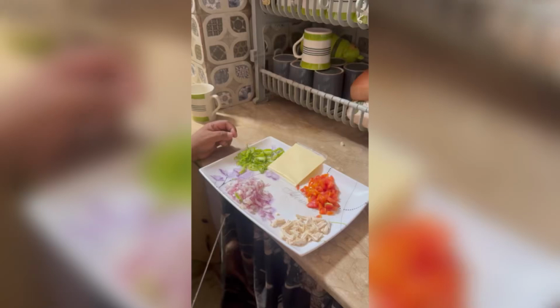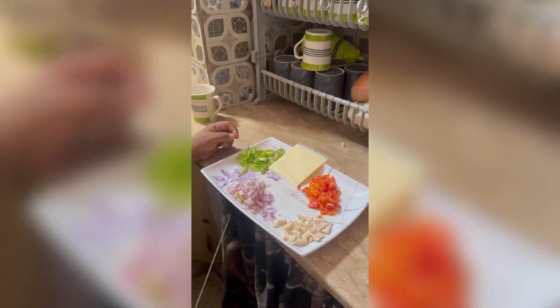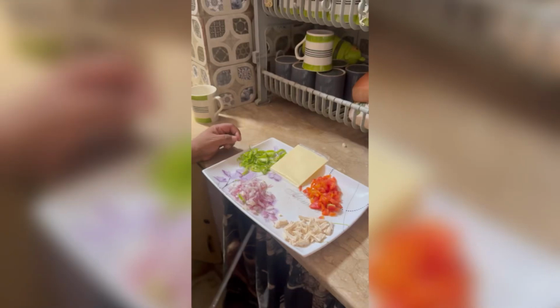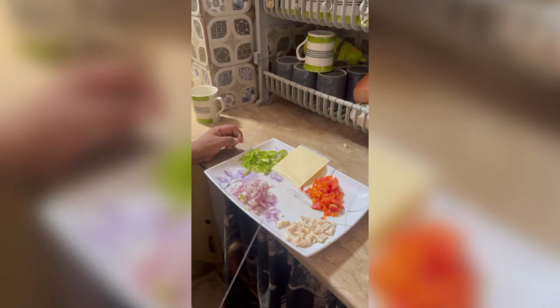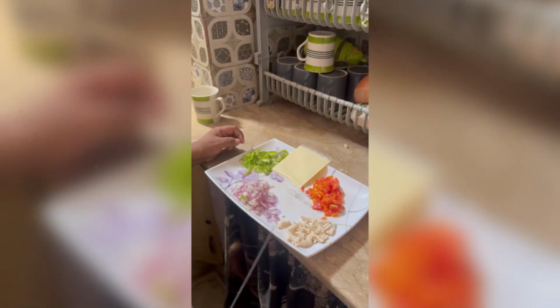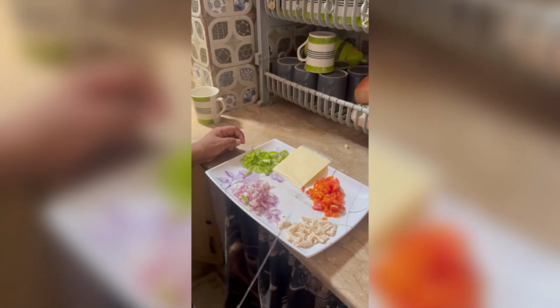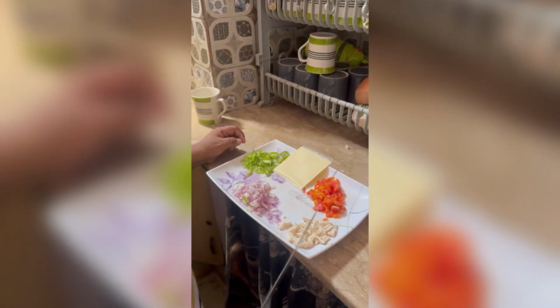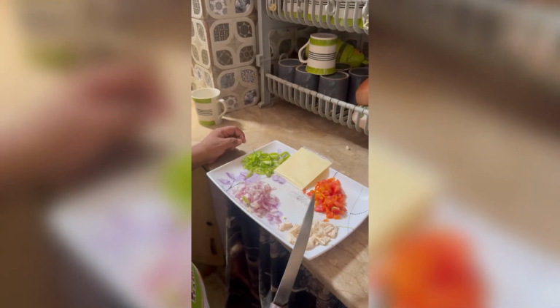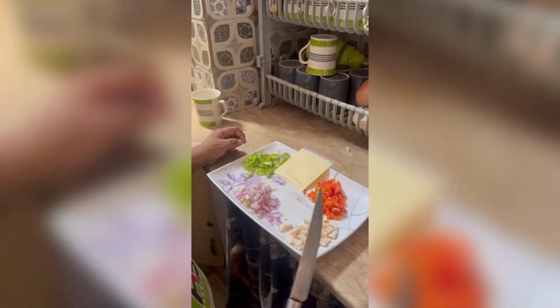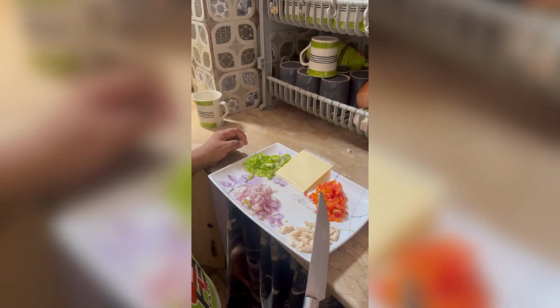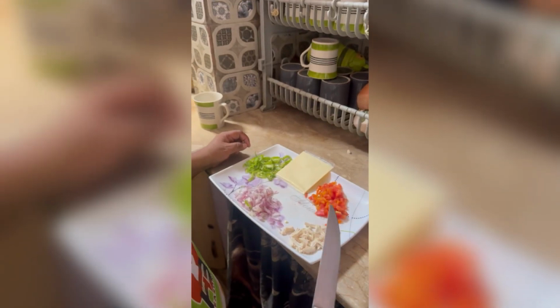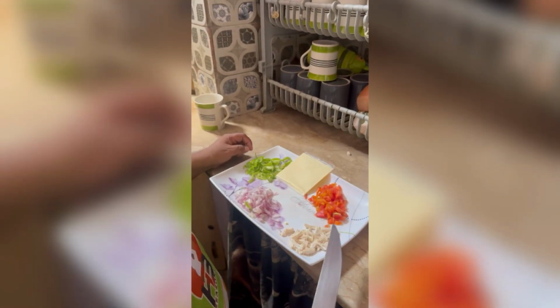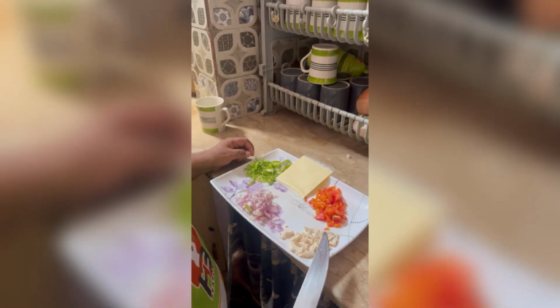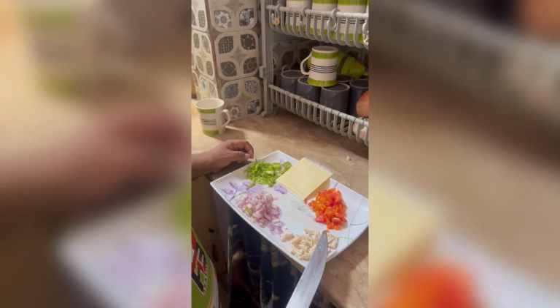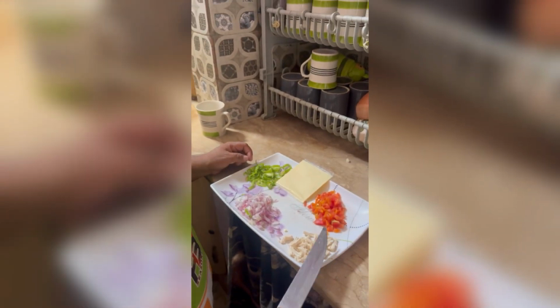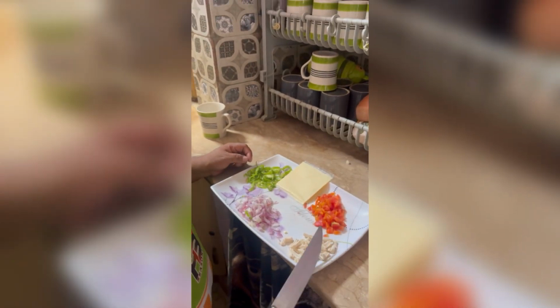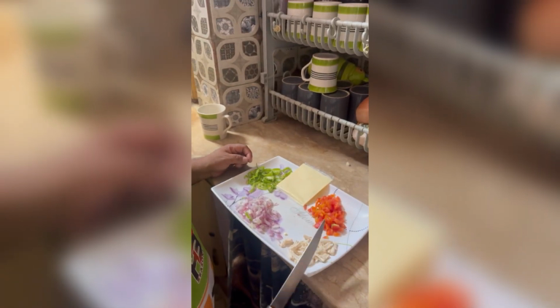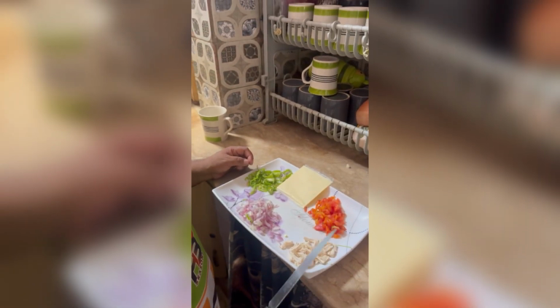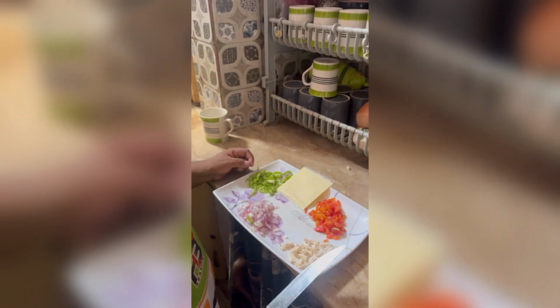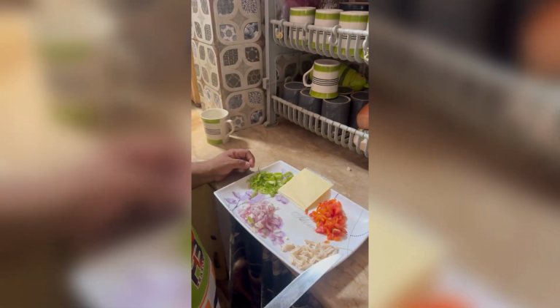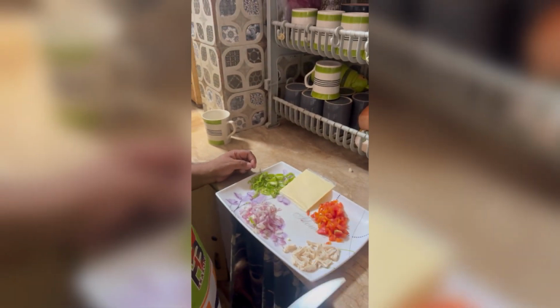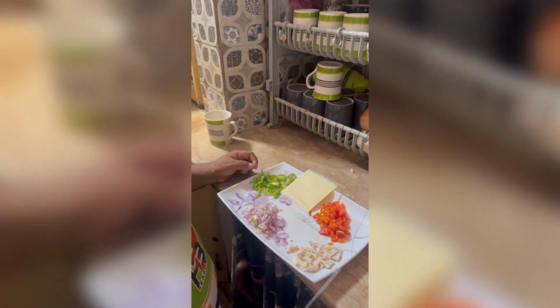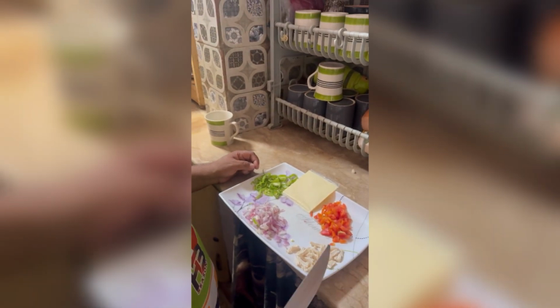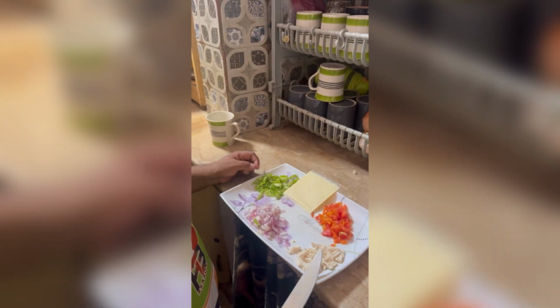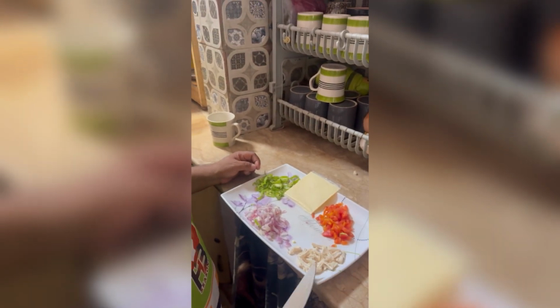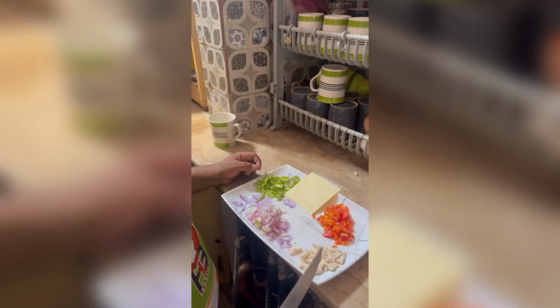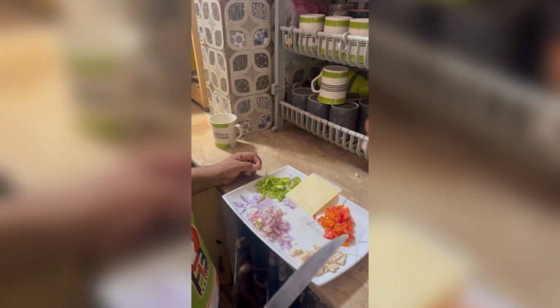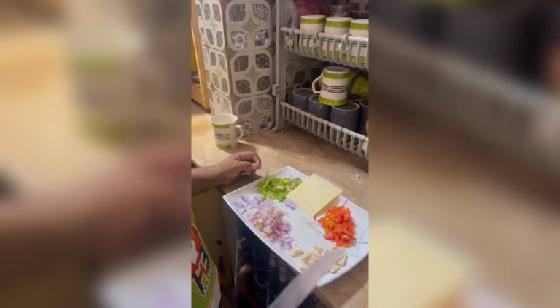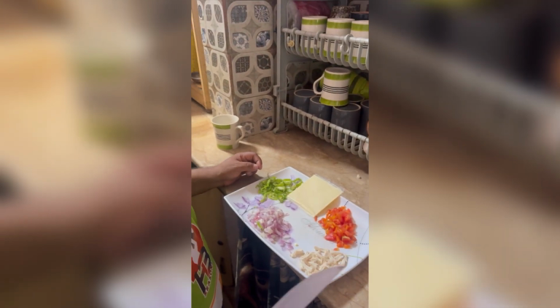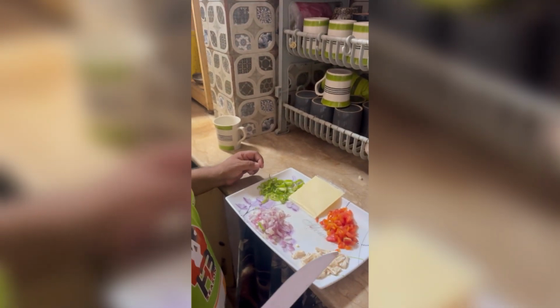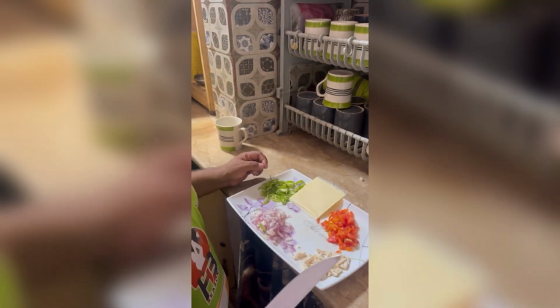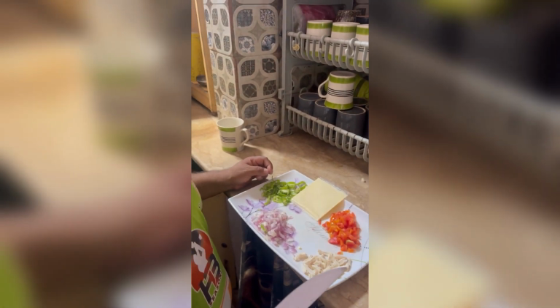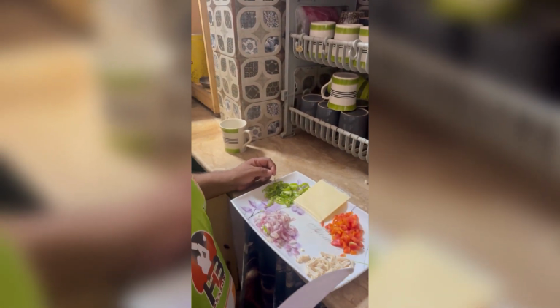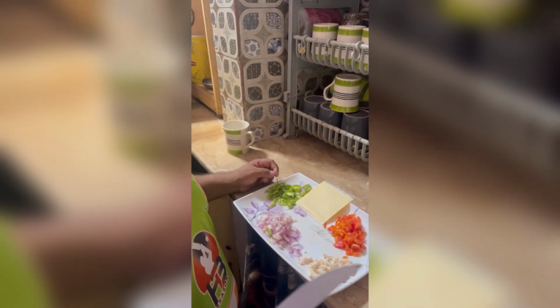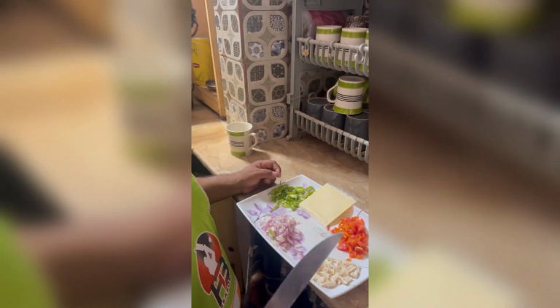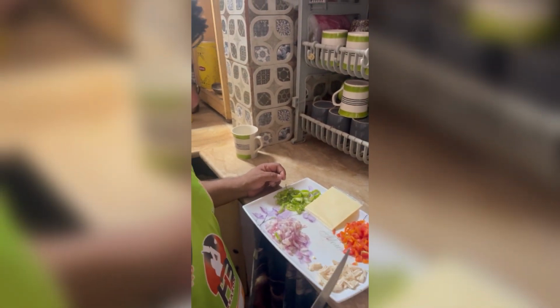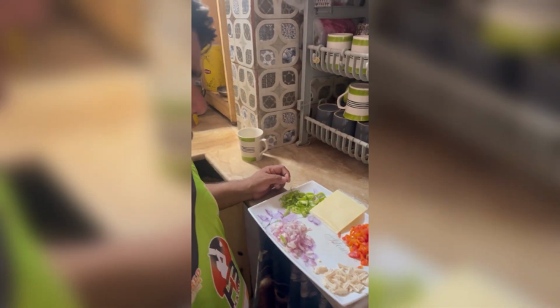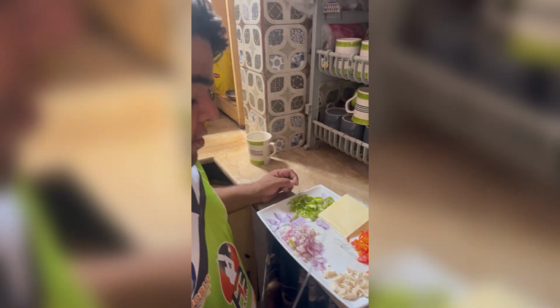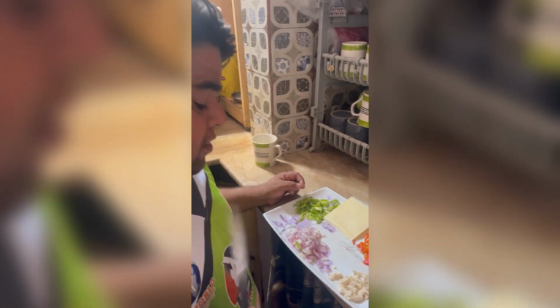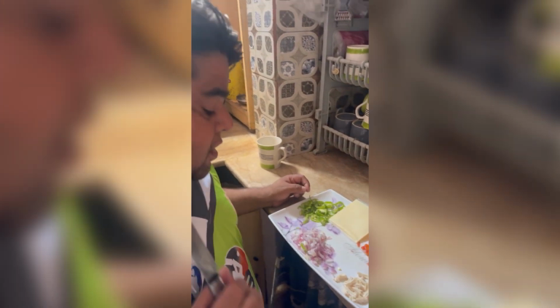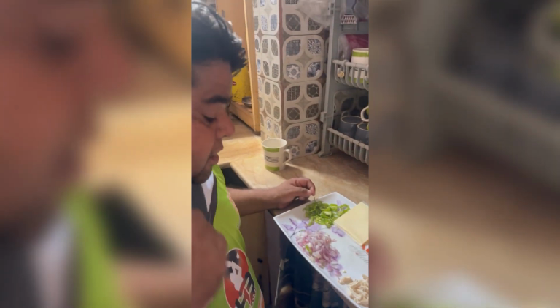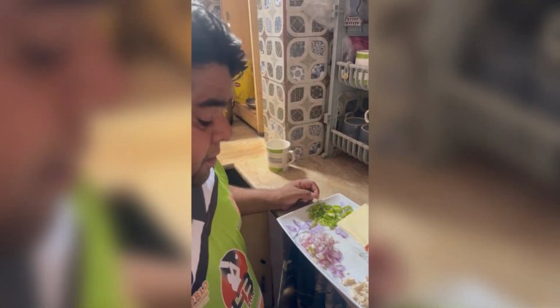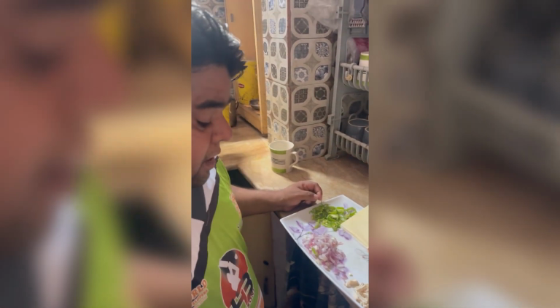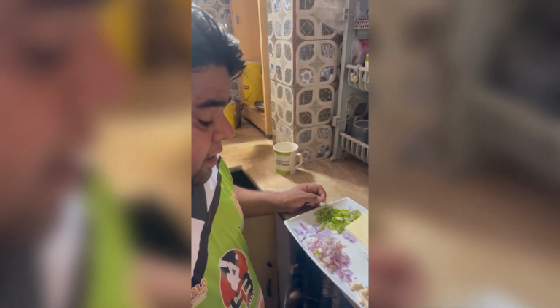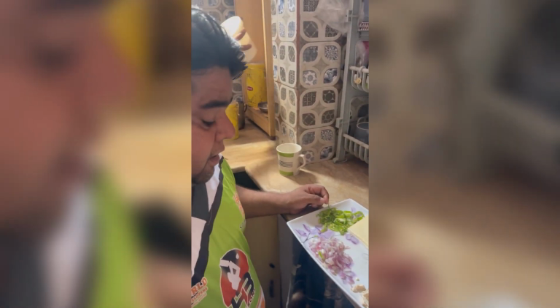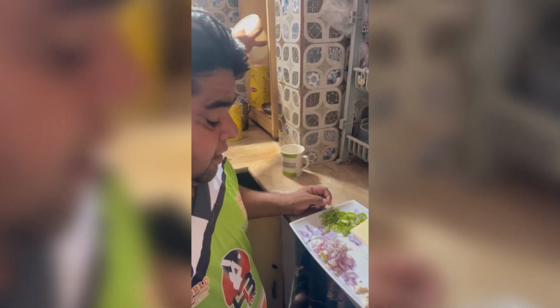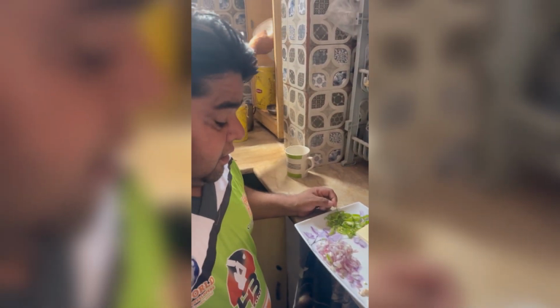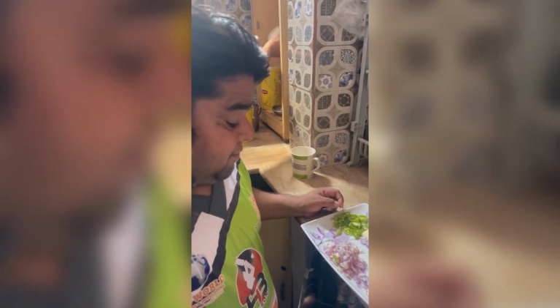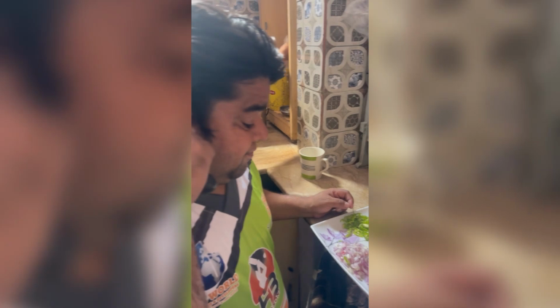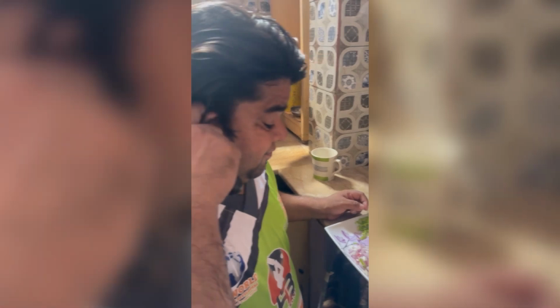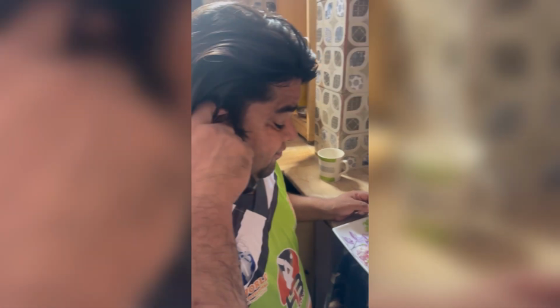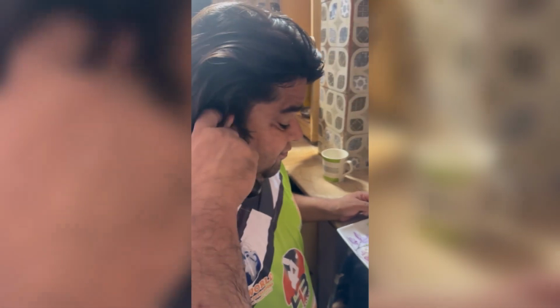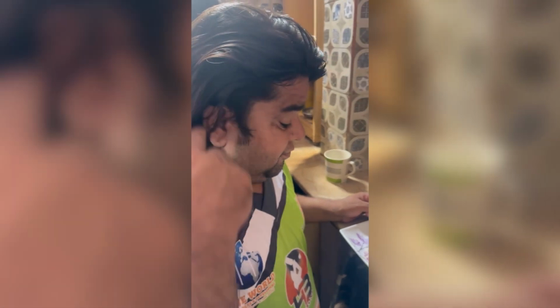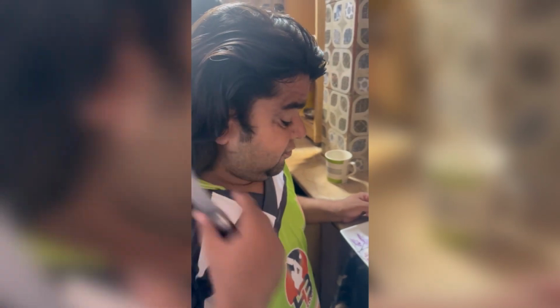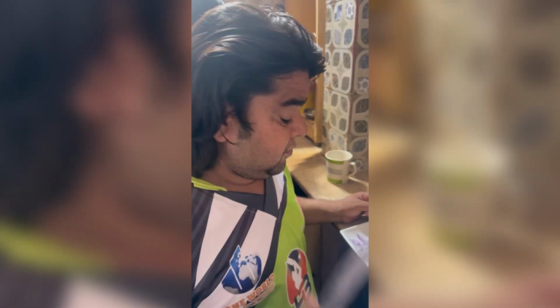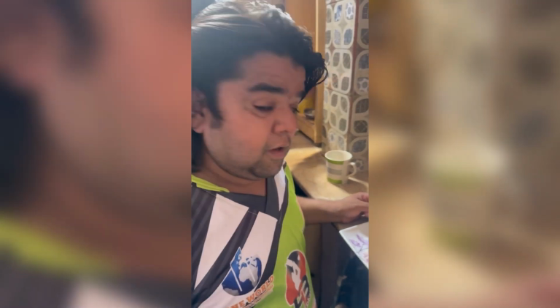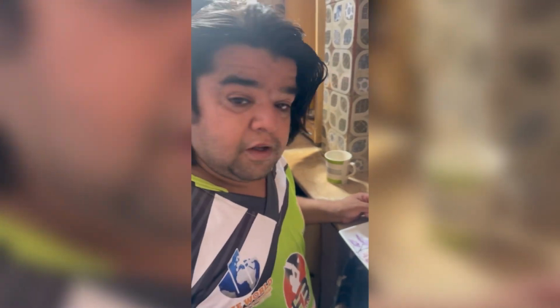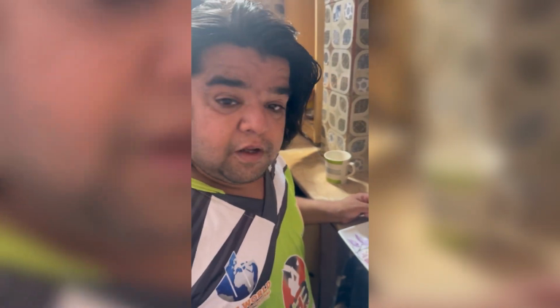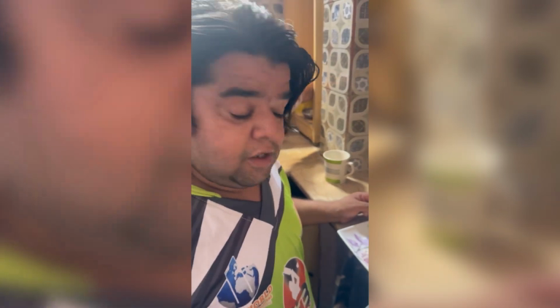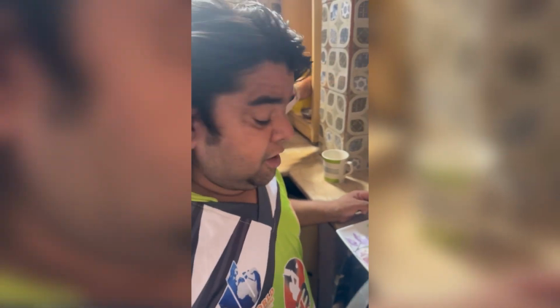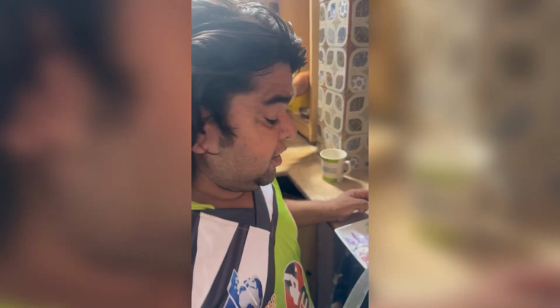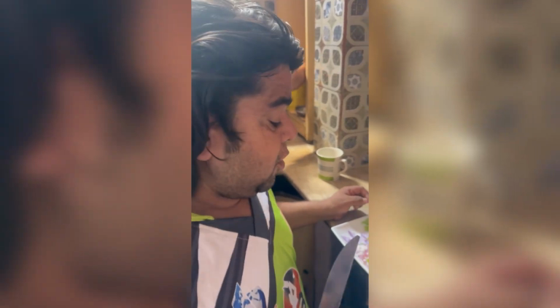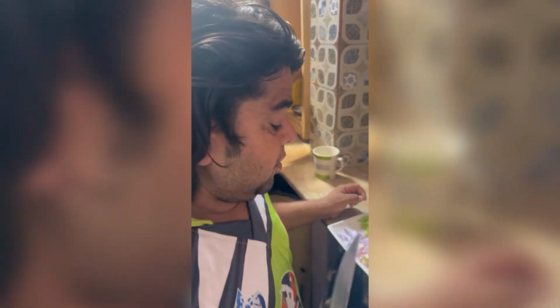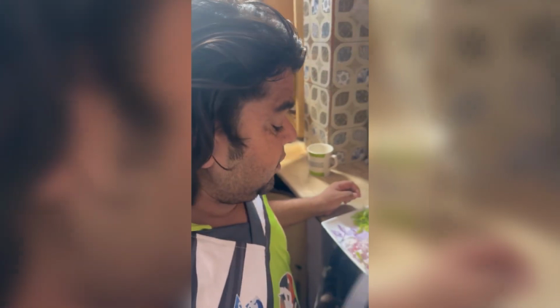What are you doing today? We are making cheese omelette.